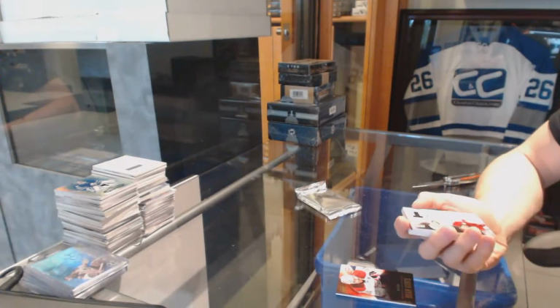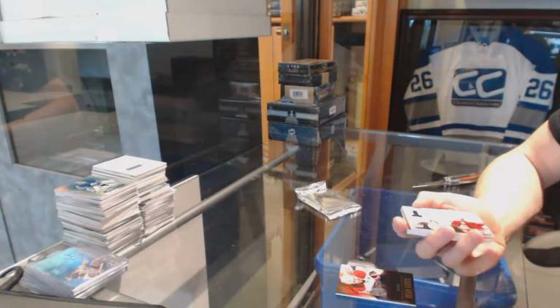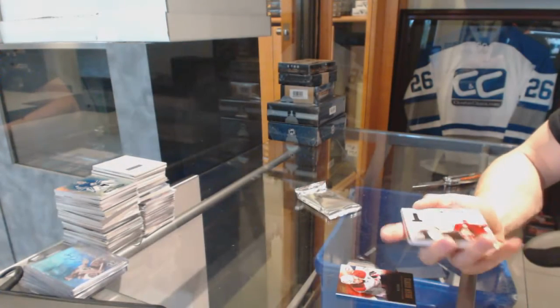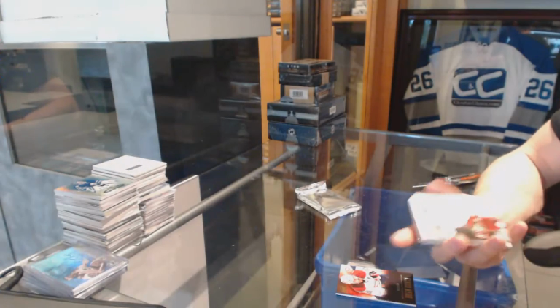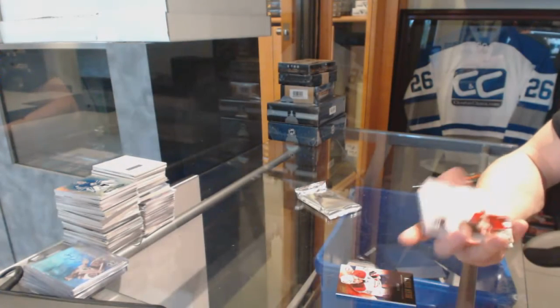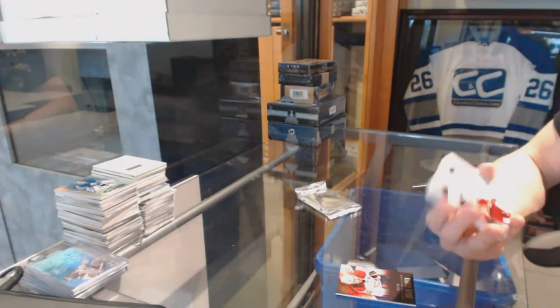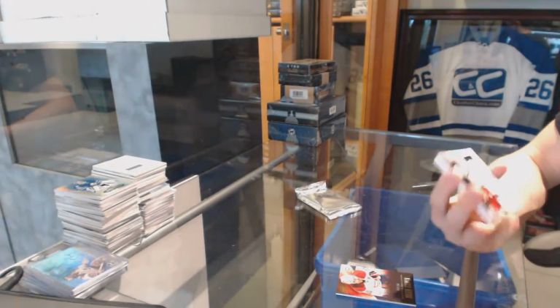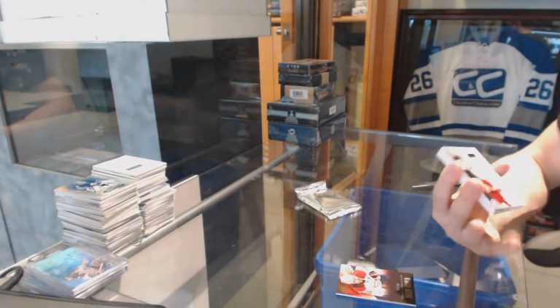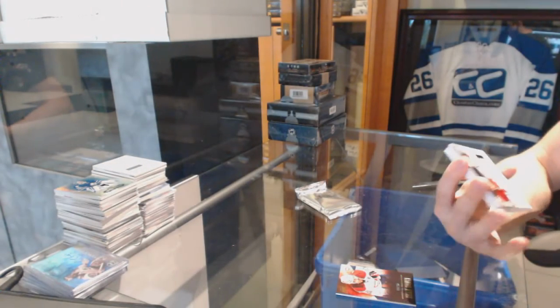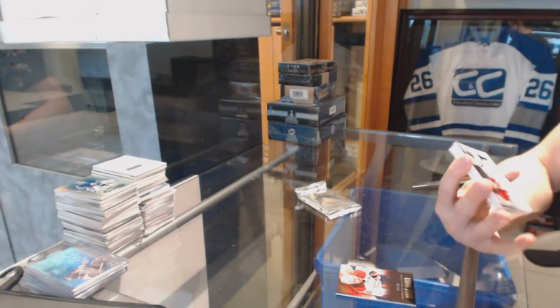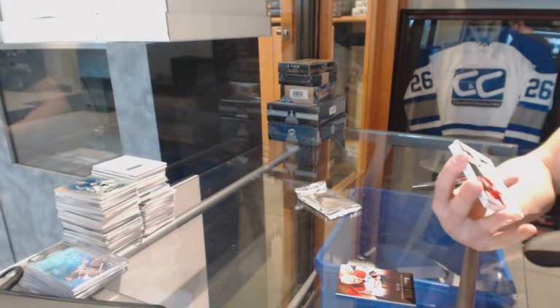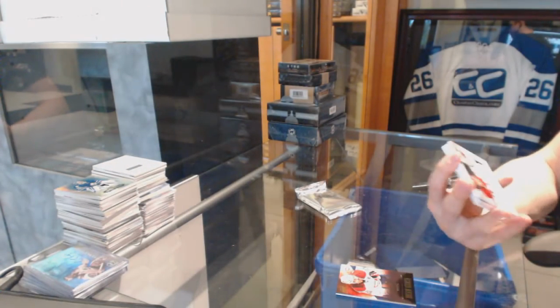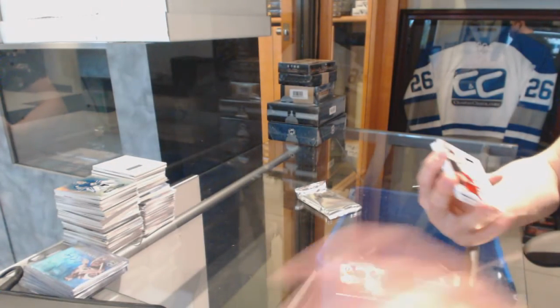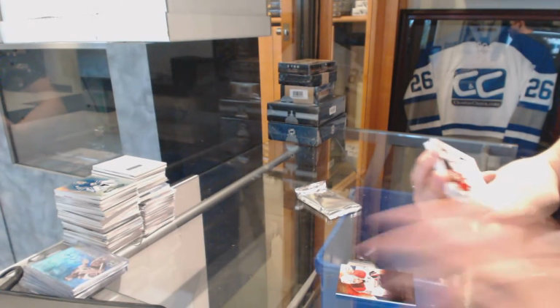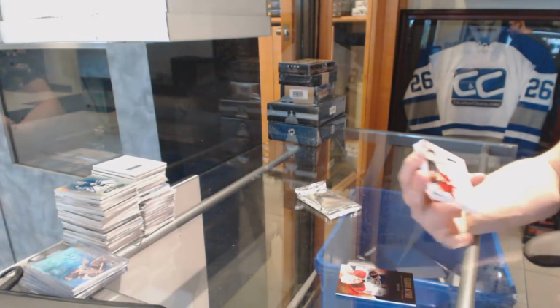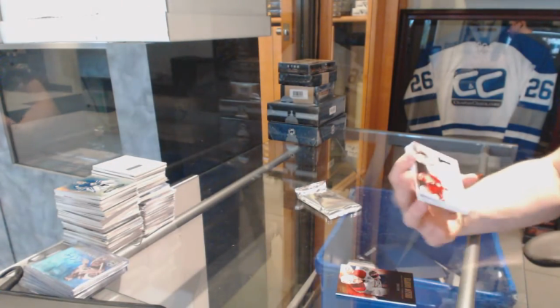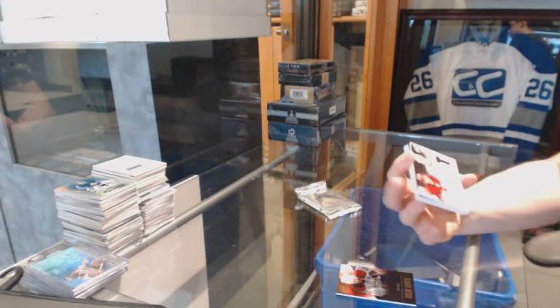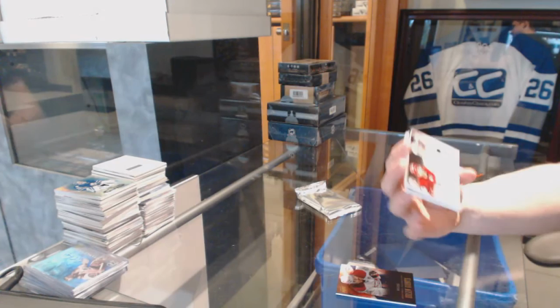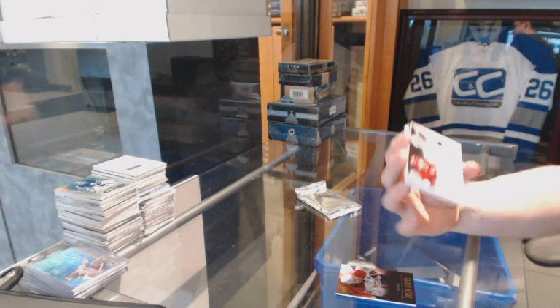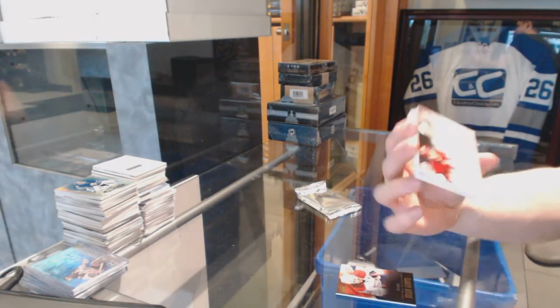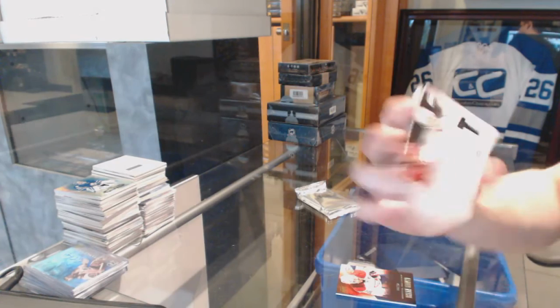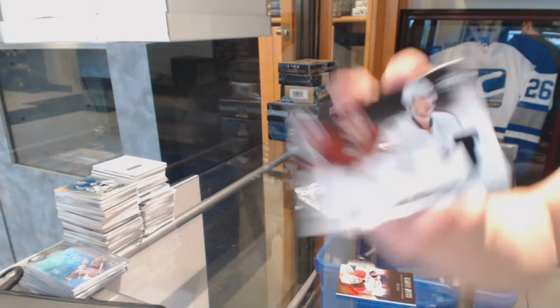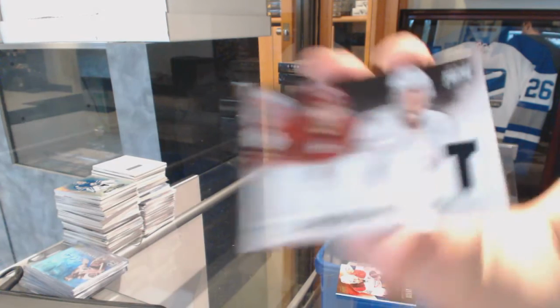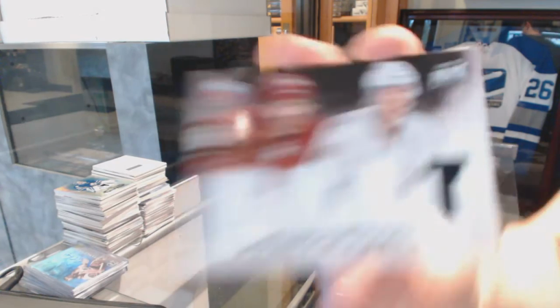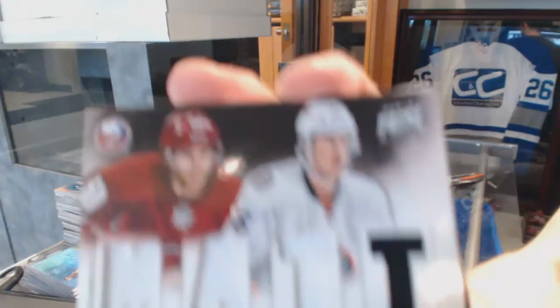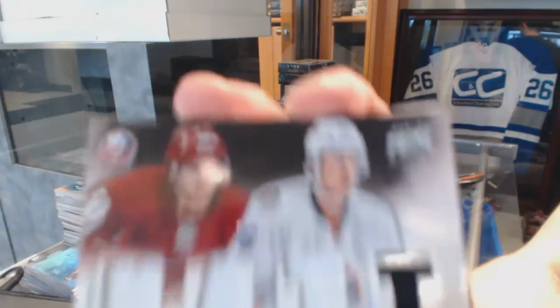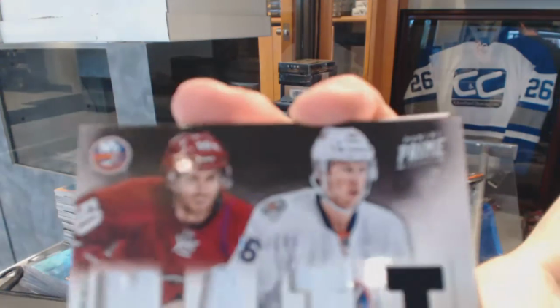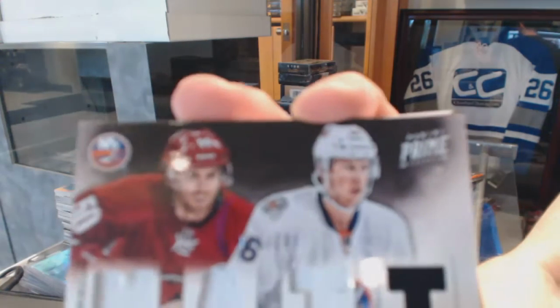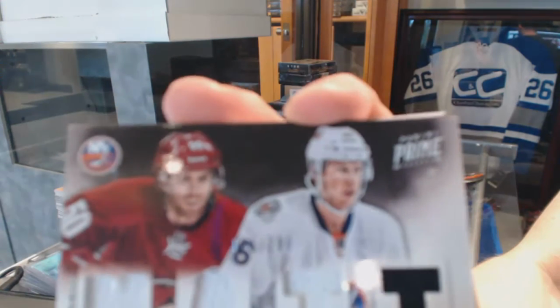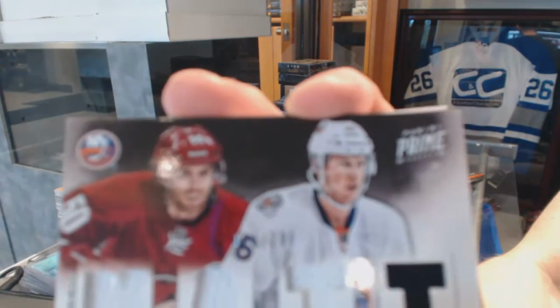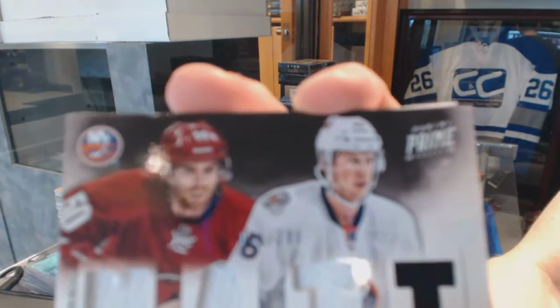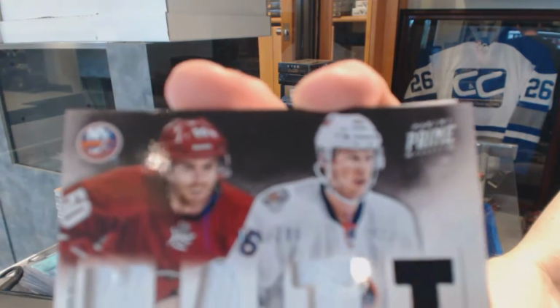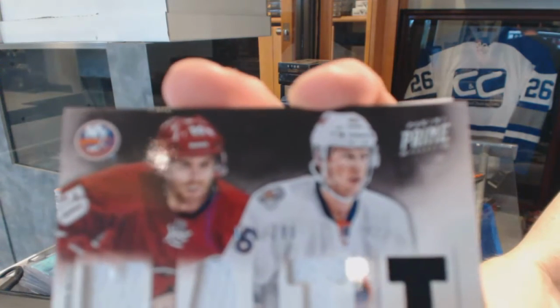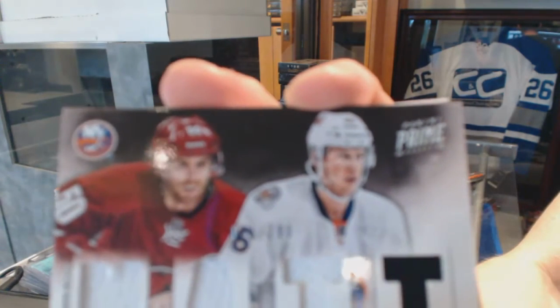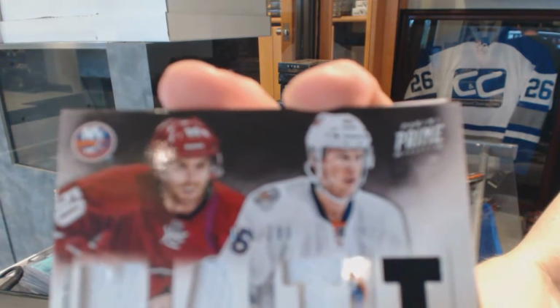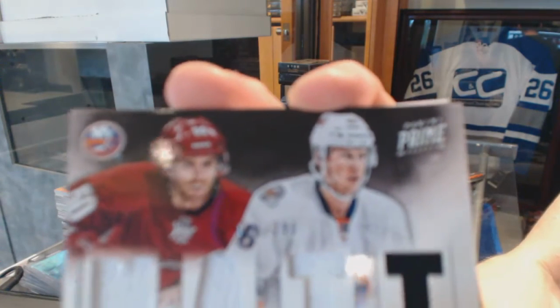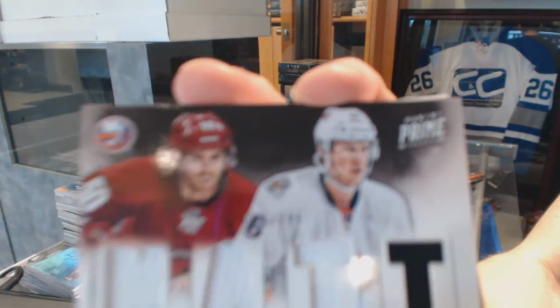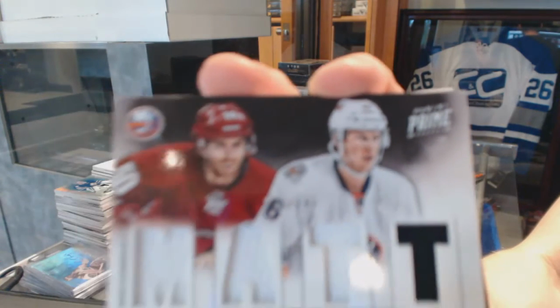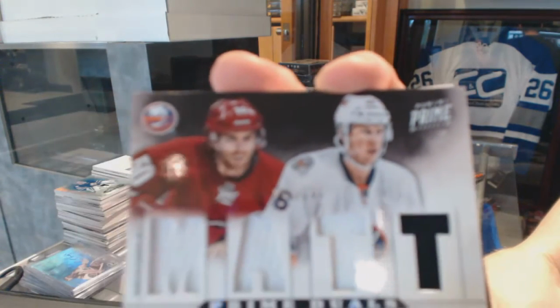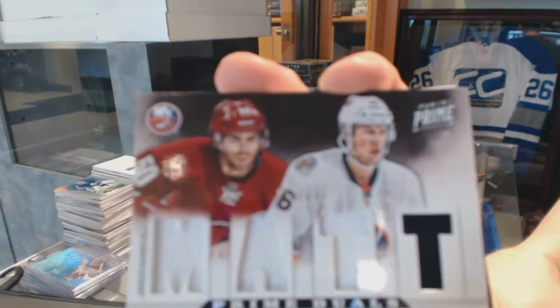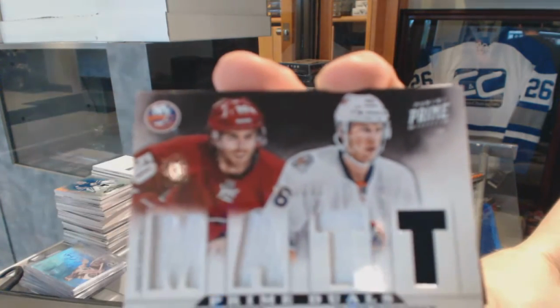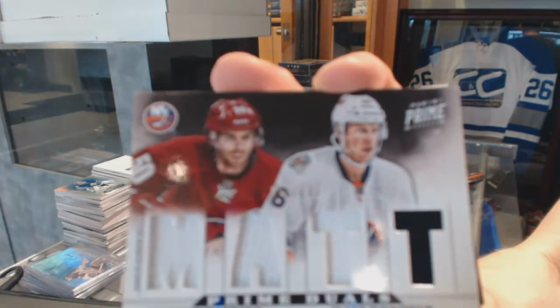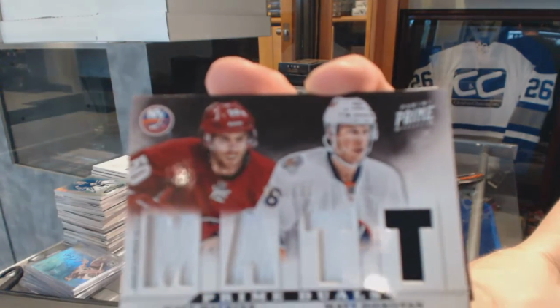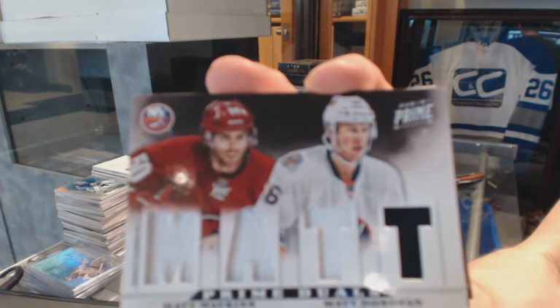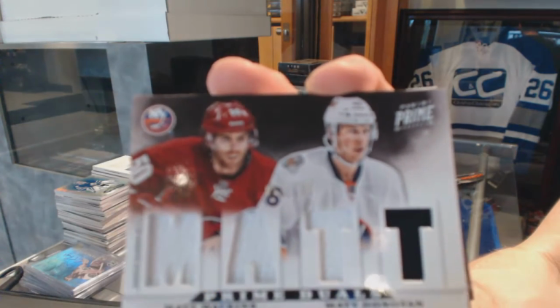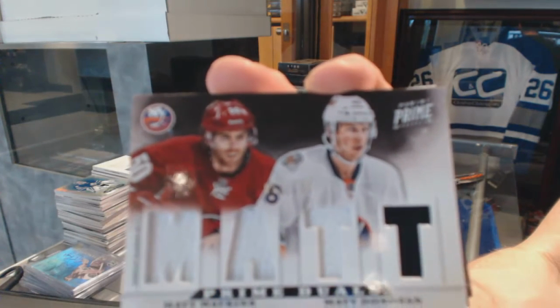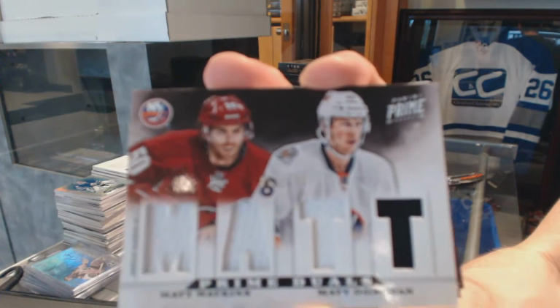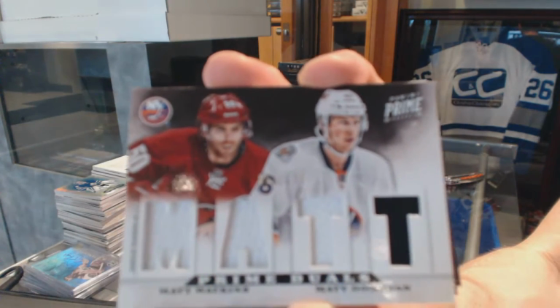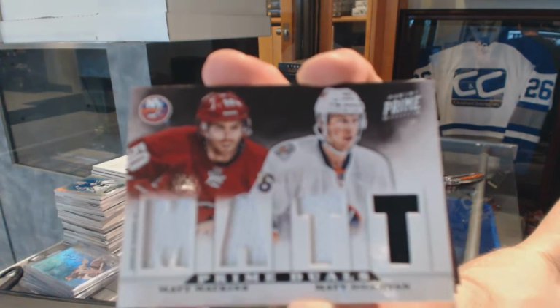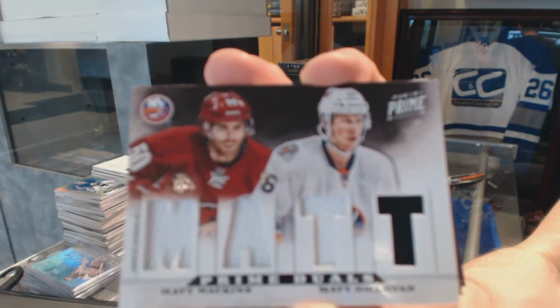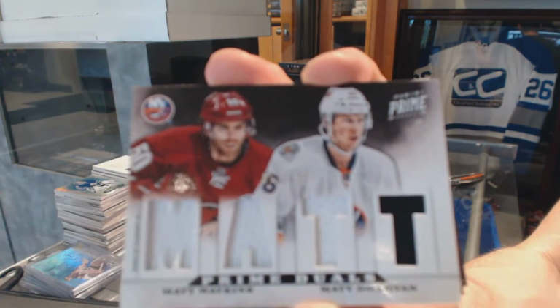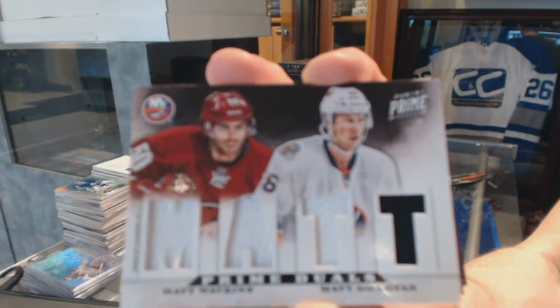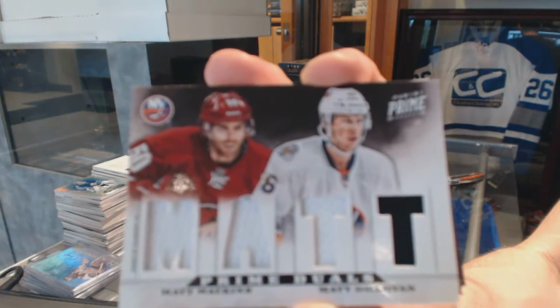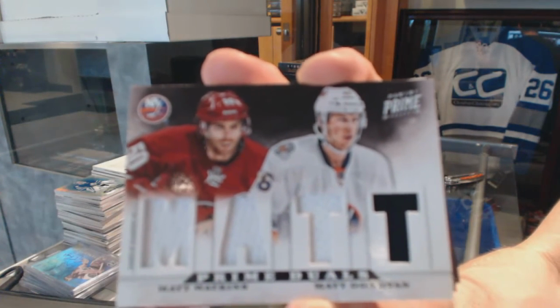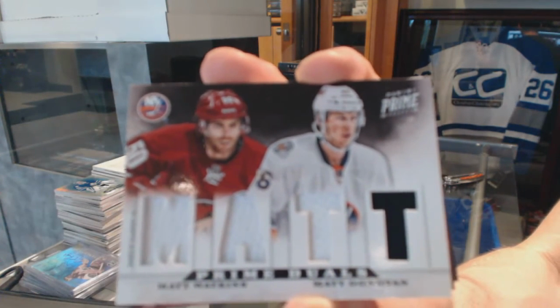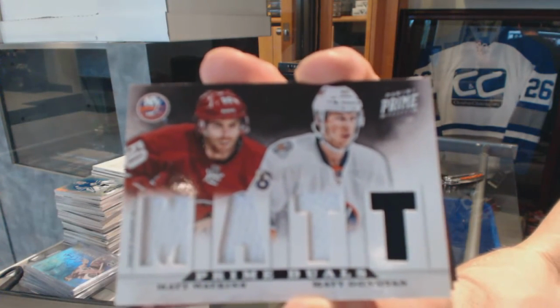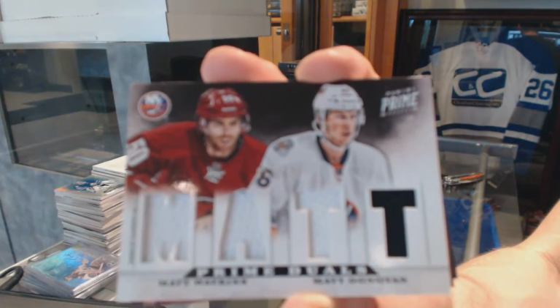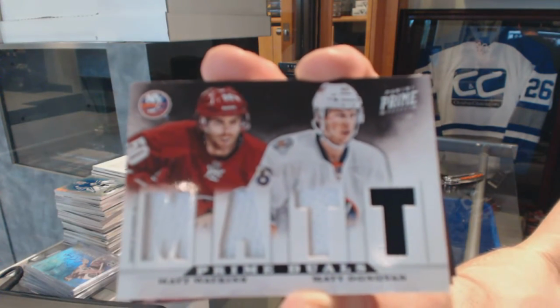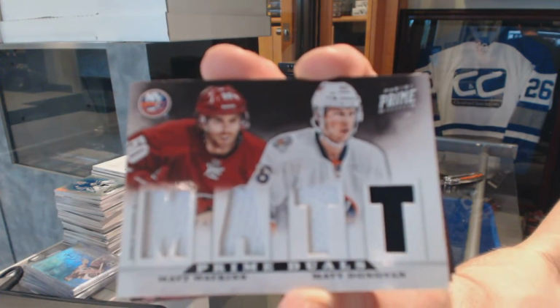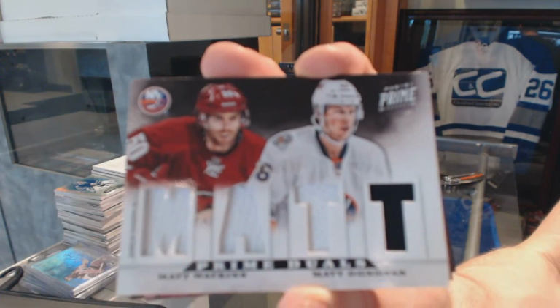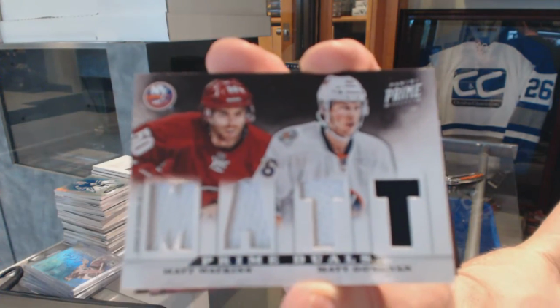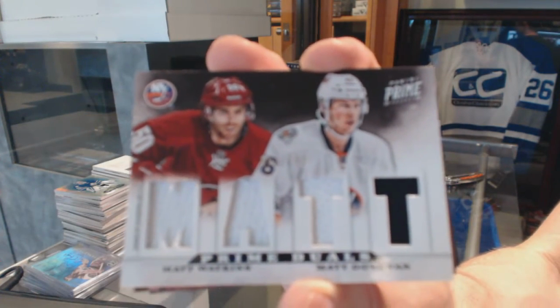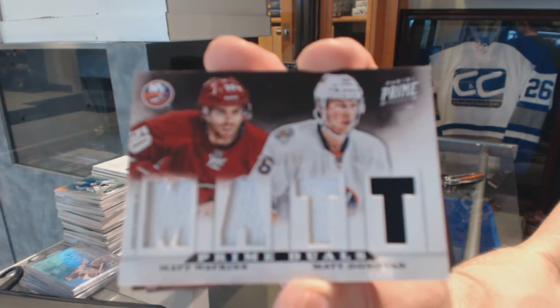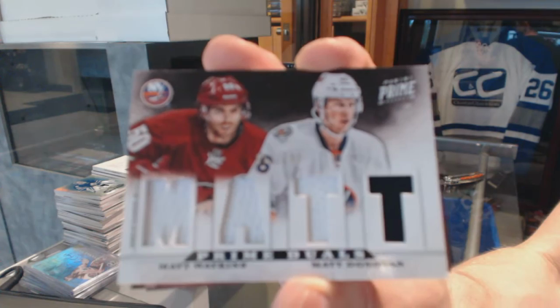We've got a dual player quad jersey number 200 for the New York Islanders, Matt Watkins and Matt Donovan.